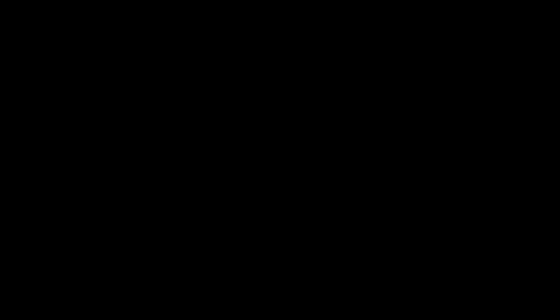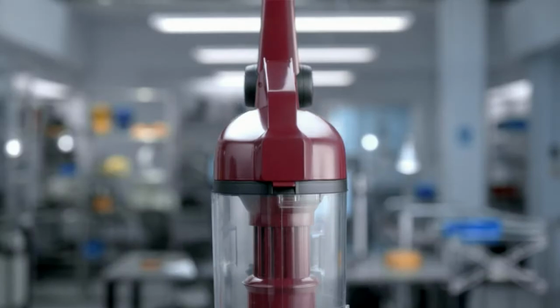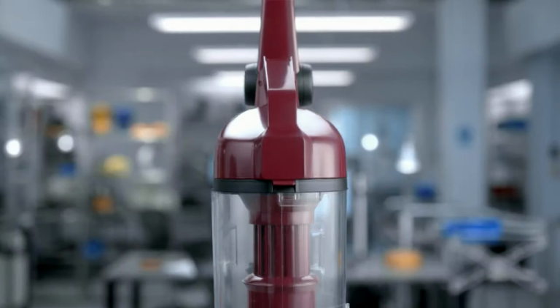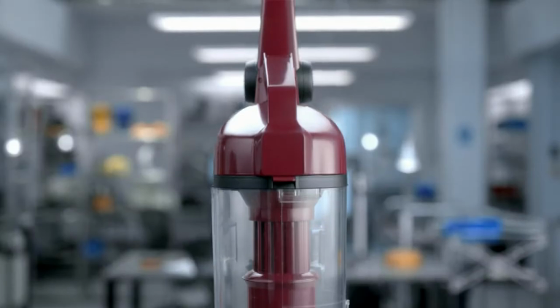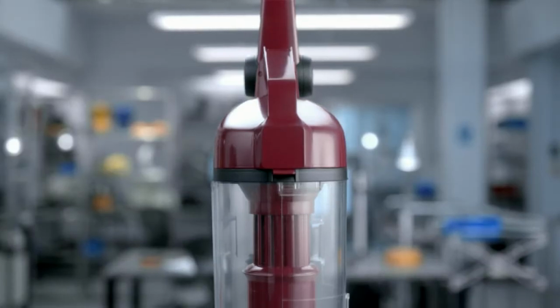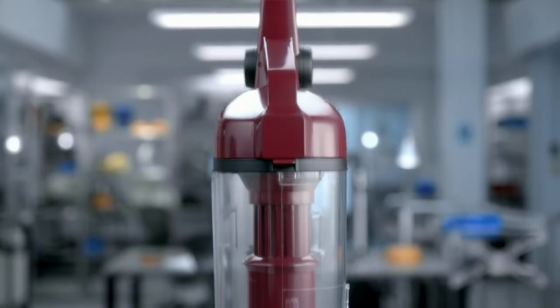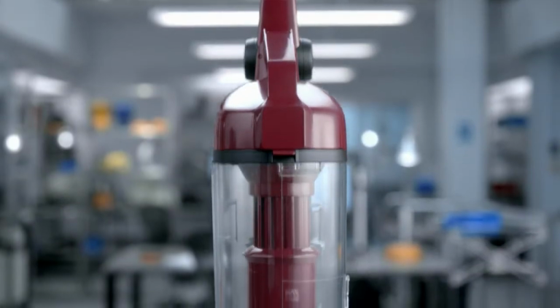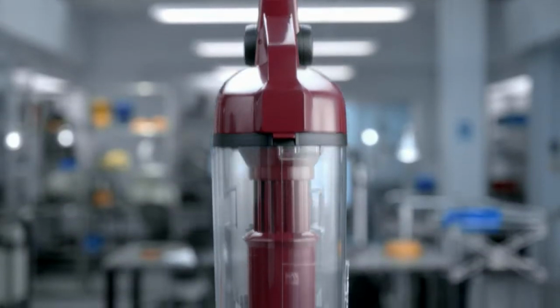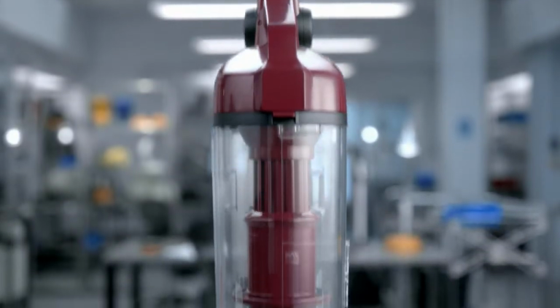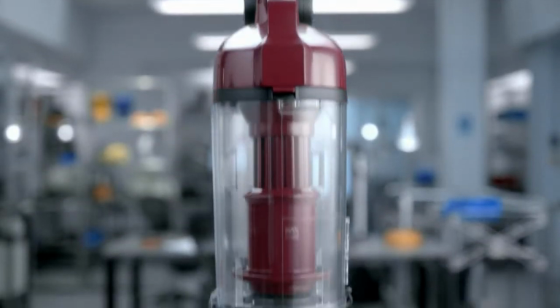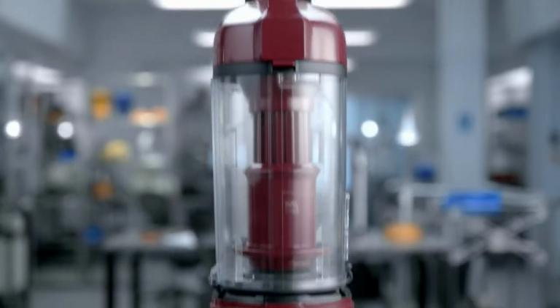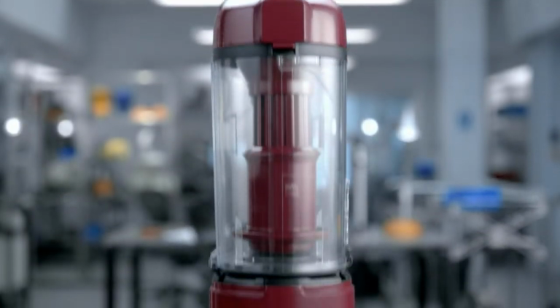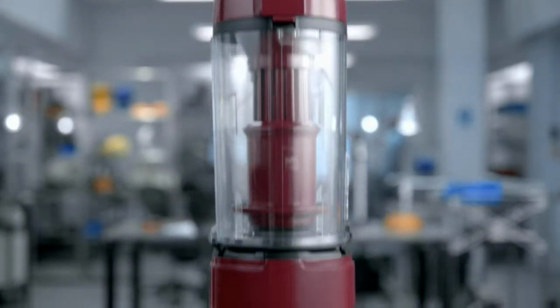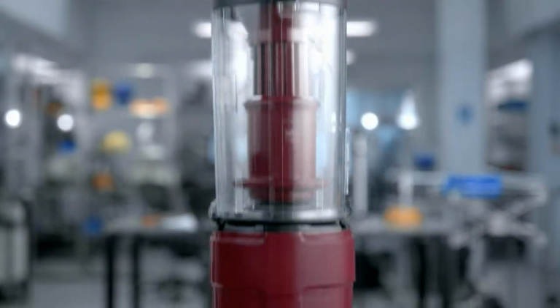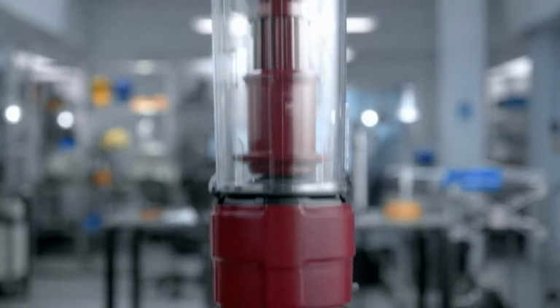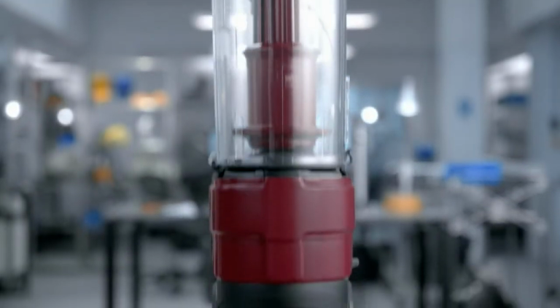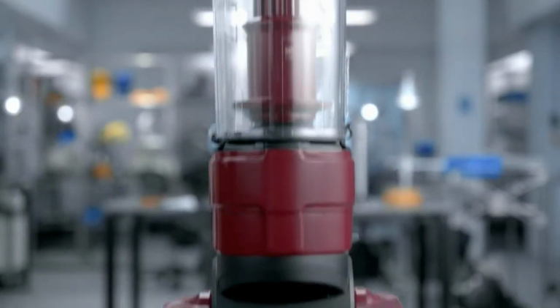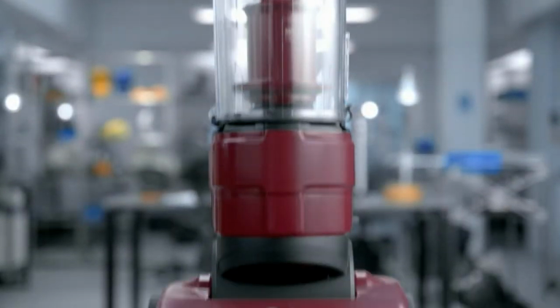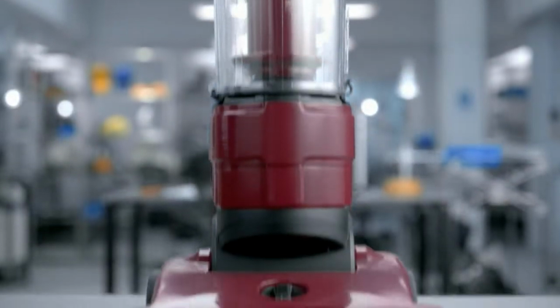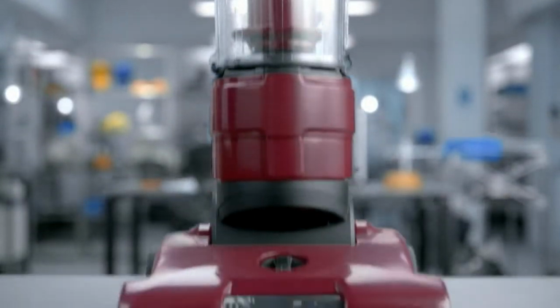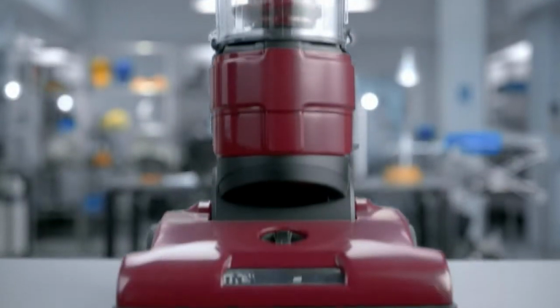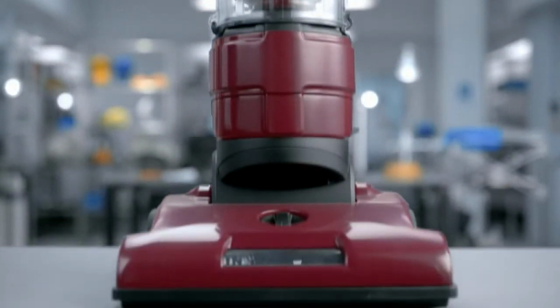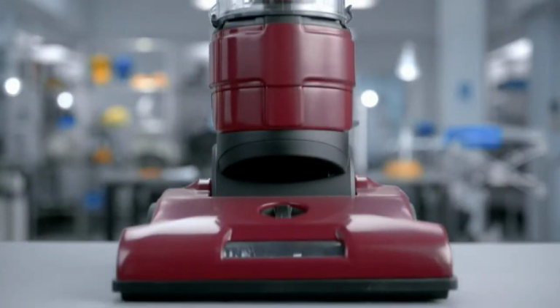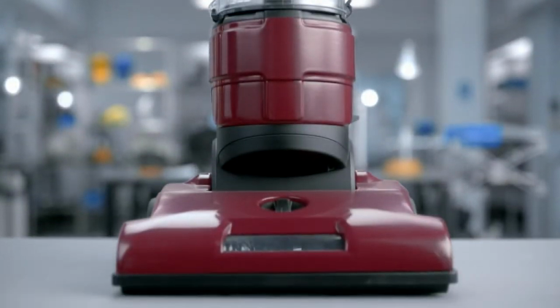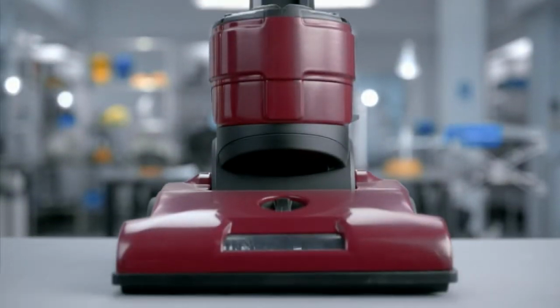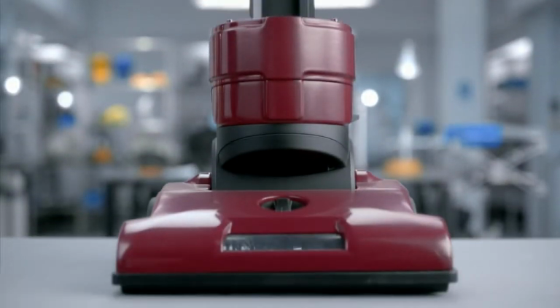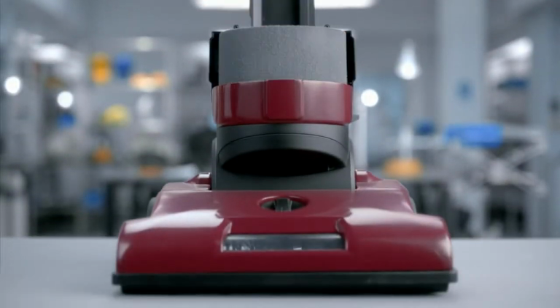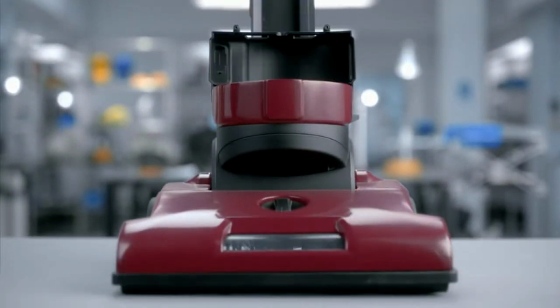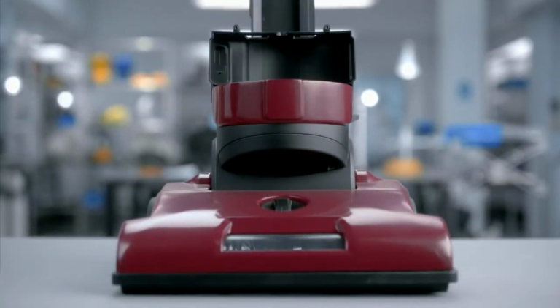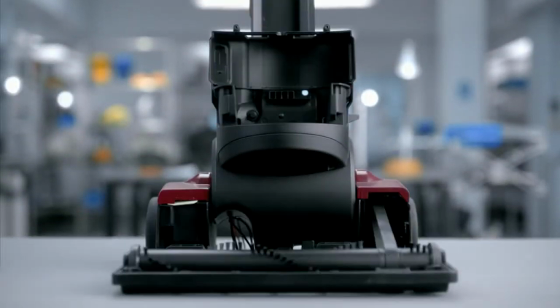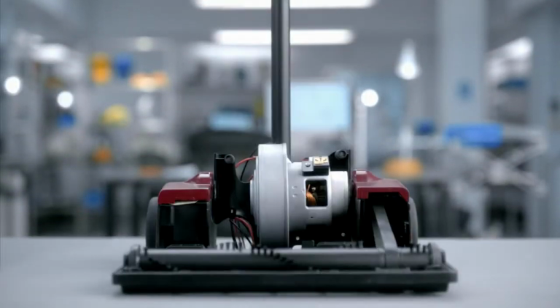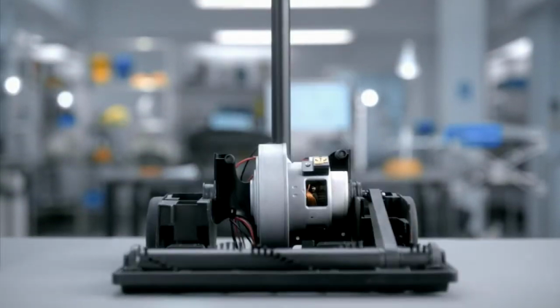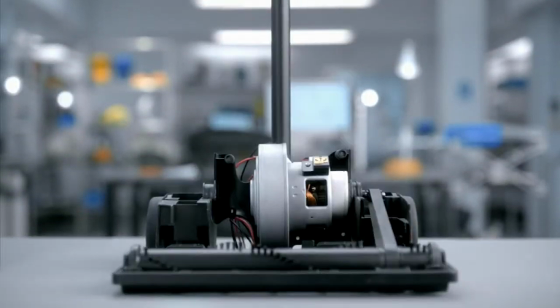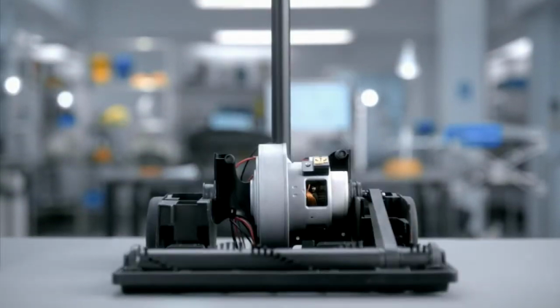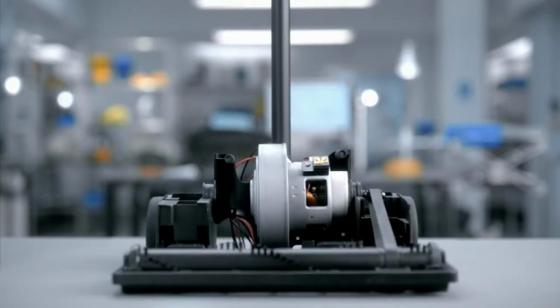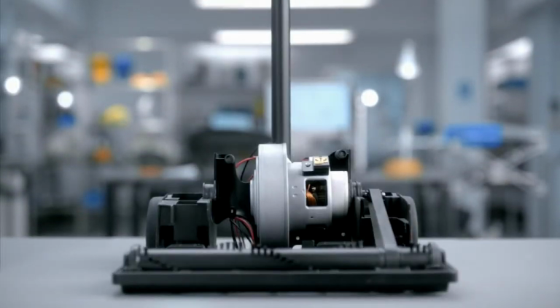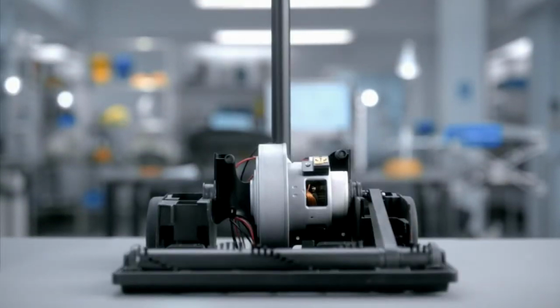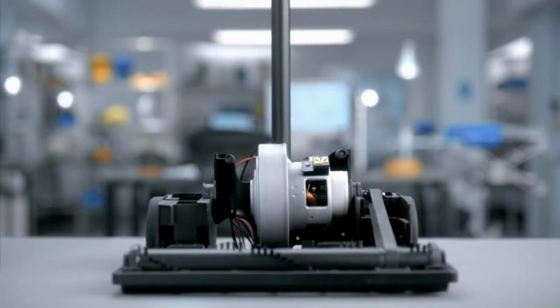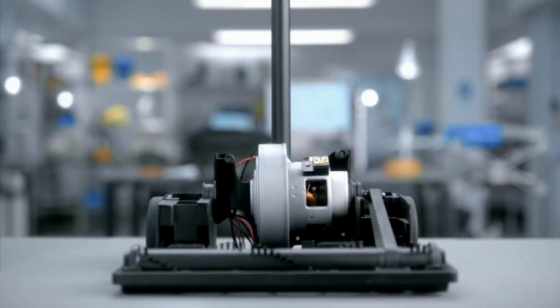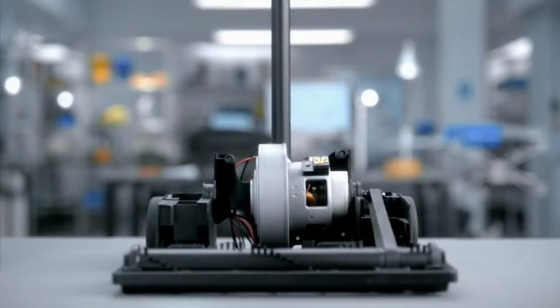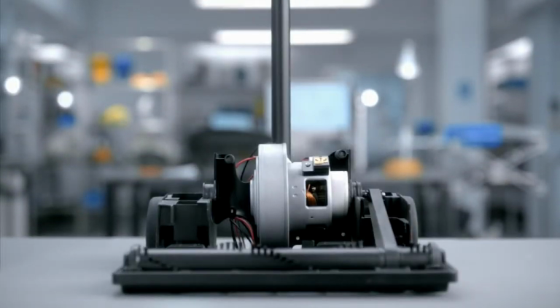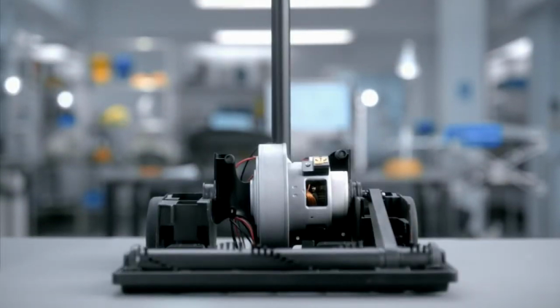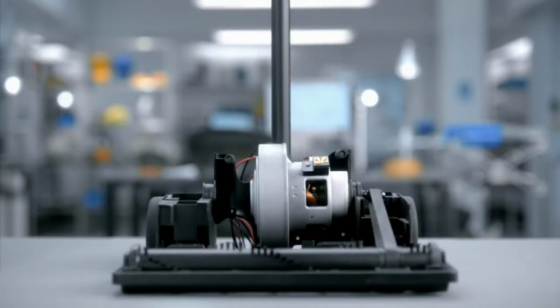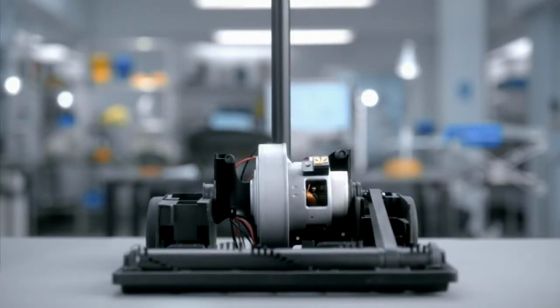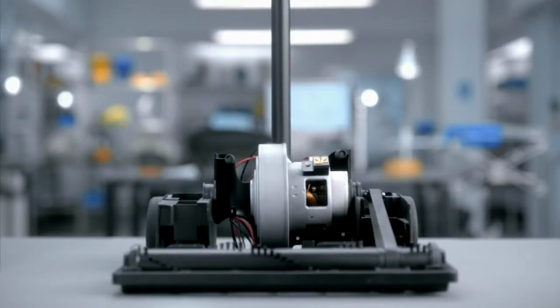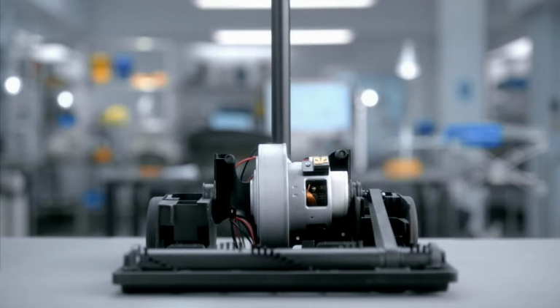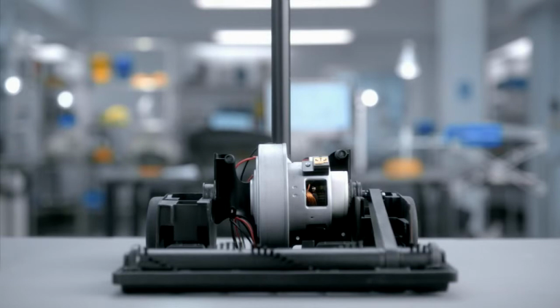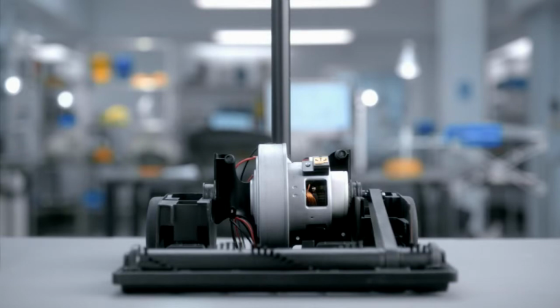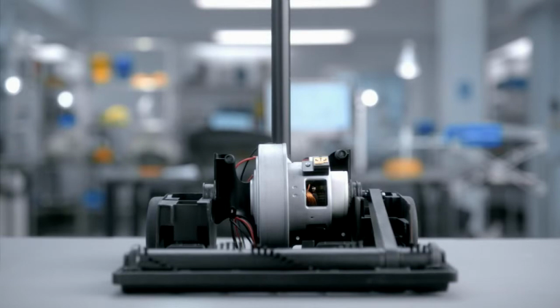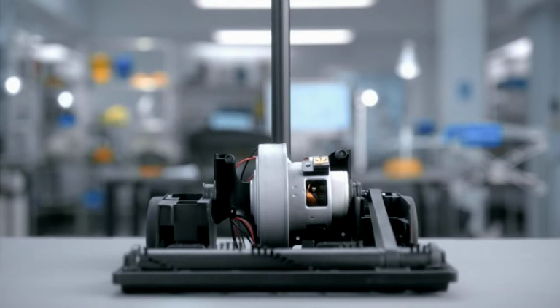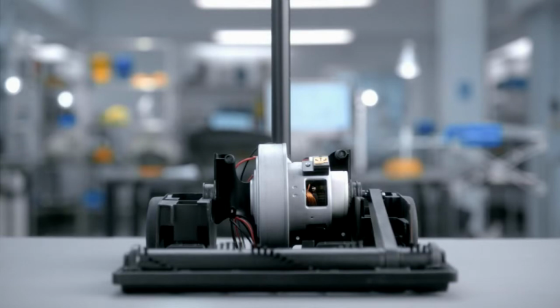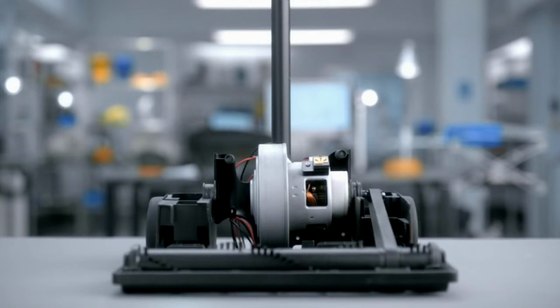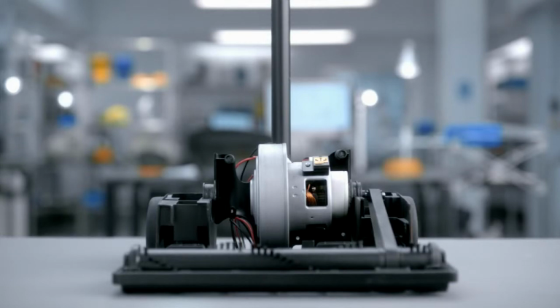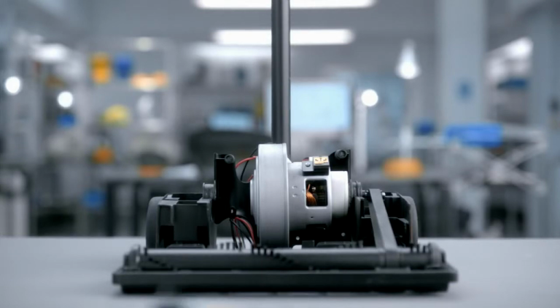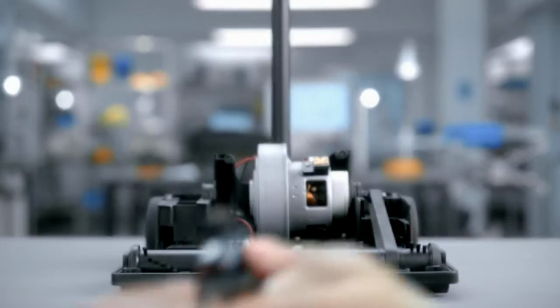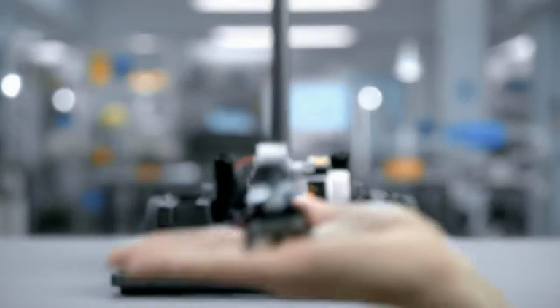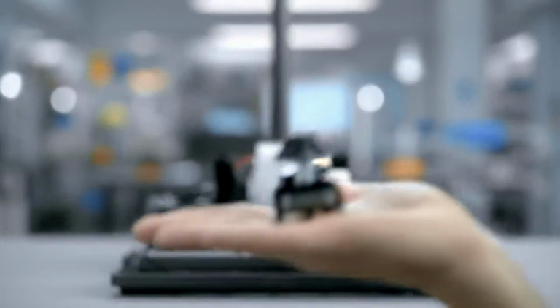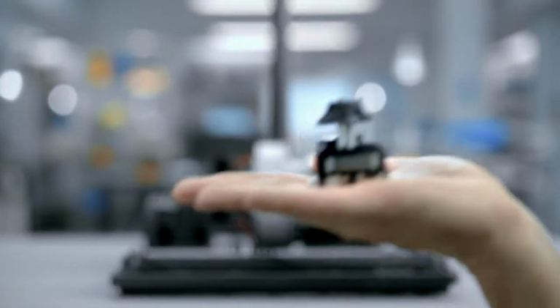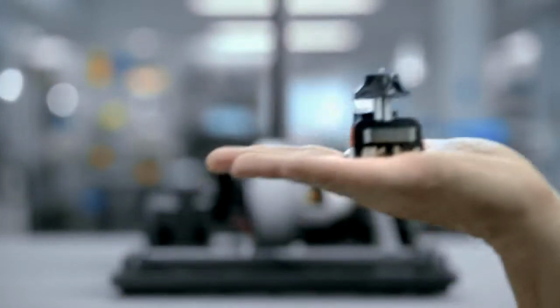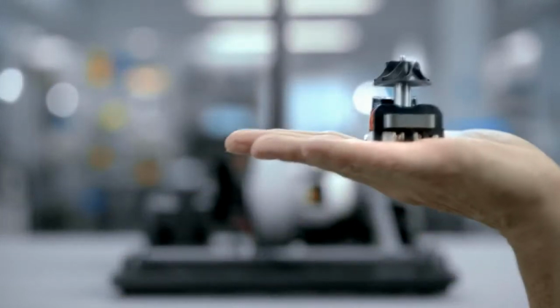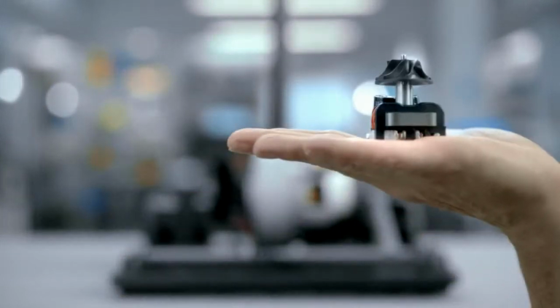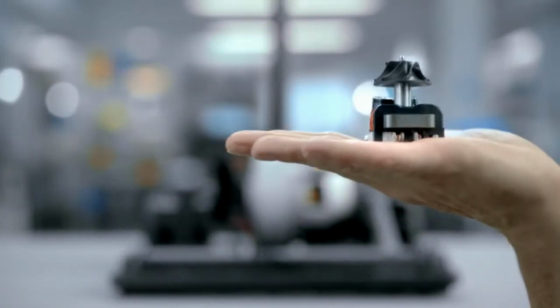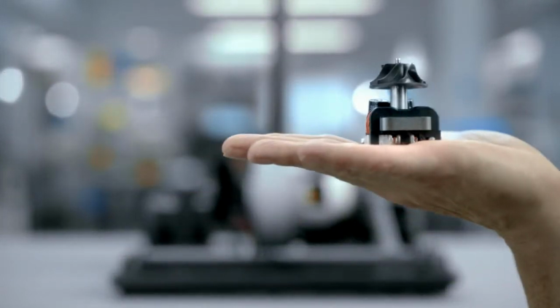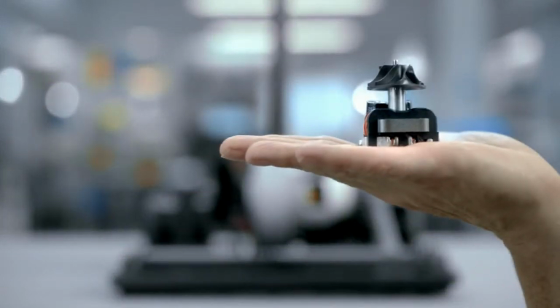According to convention, vacuums need large heavy motors down by their base. At Dyson we had other ideas.